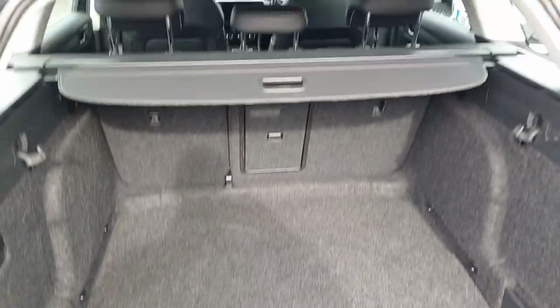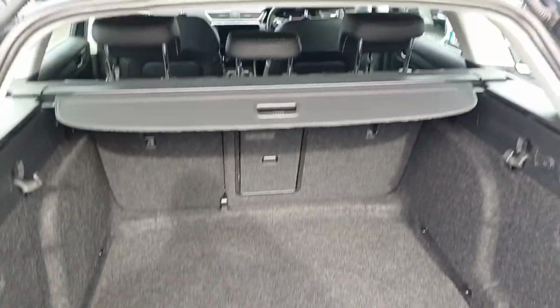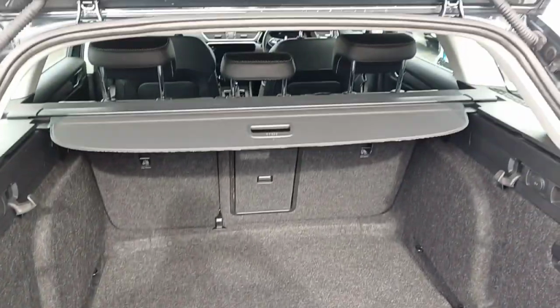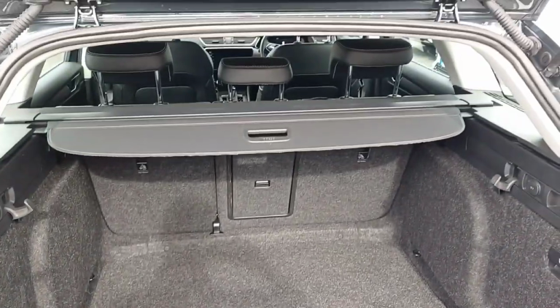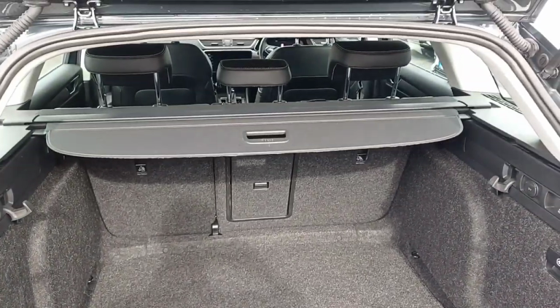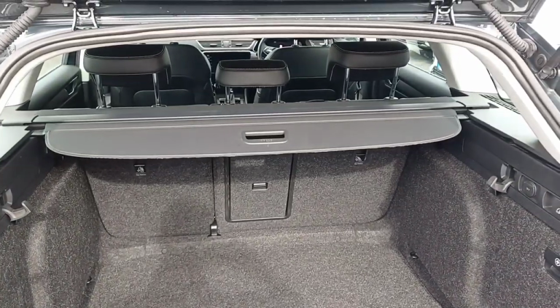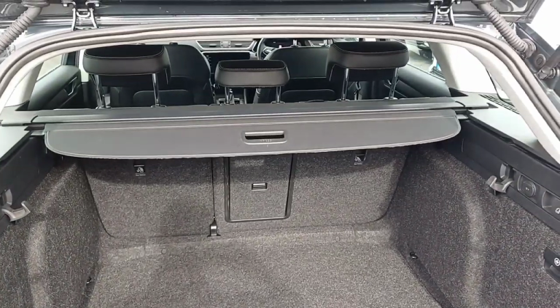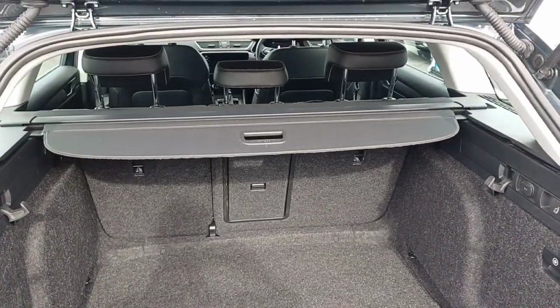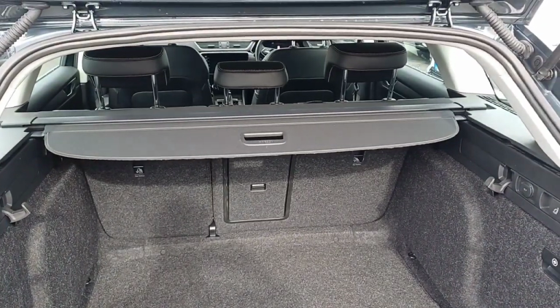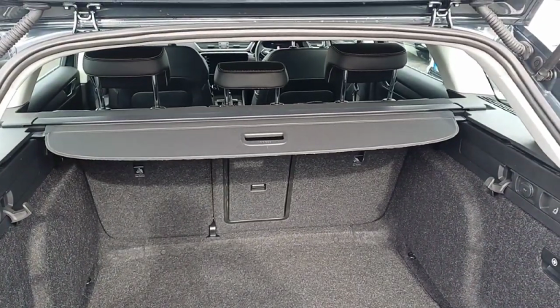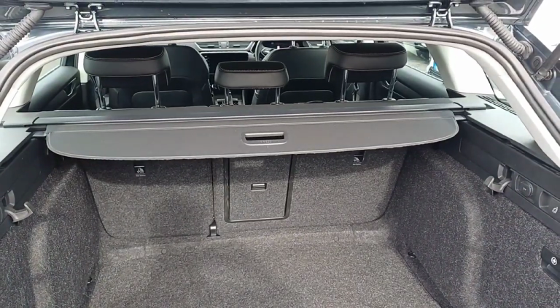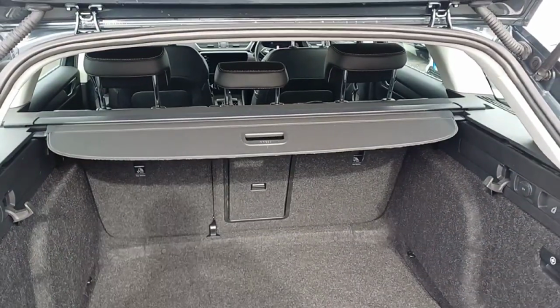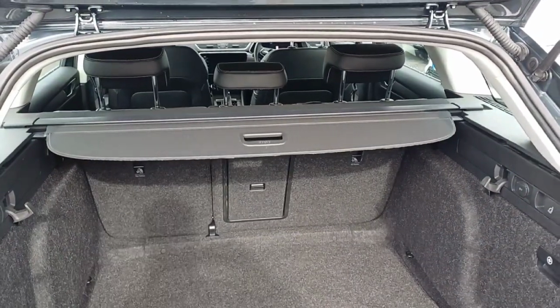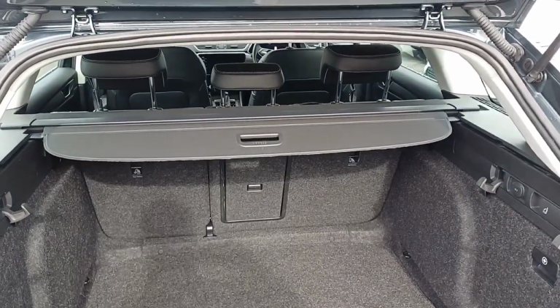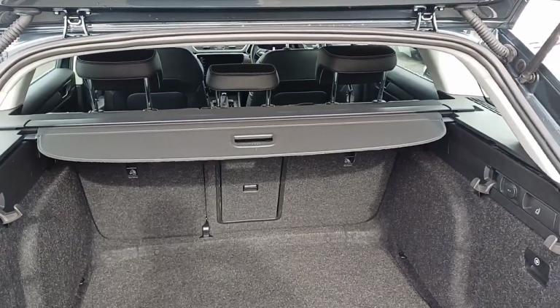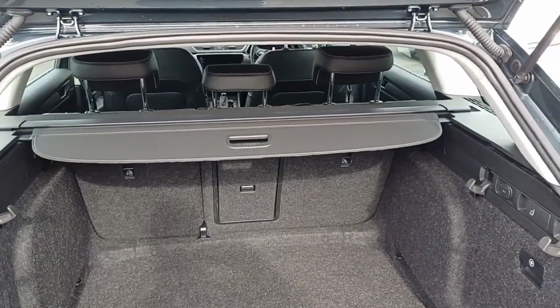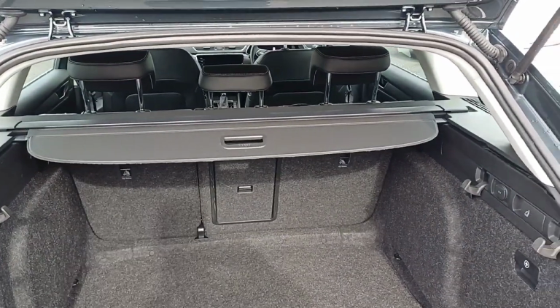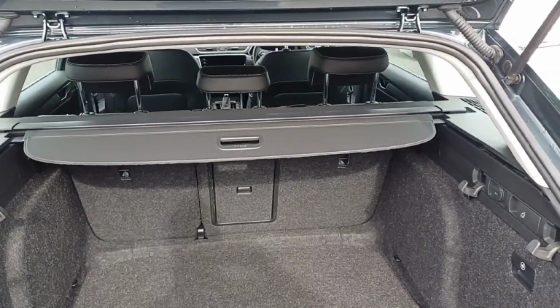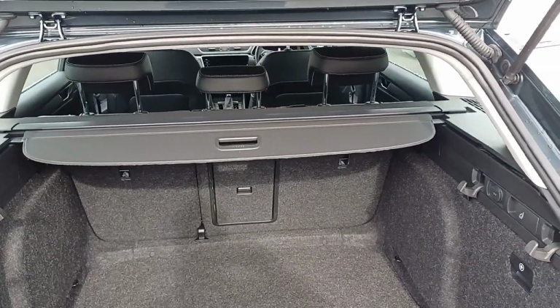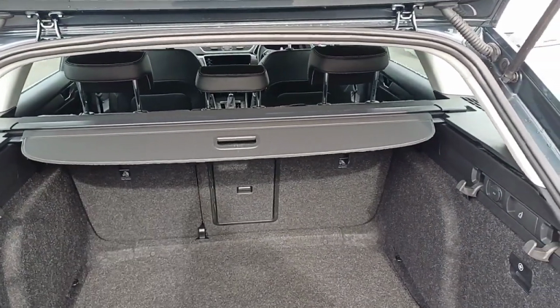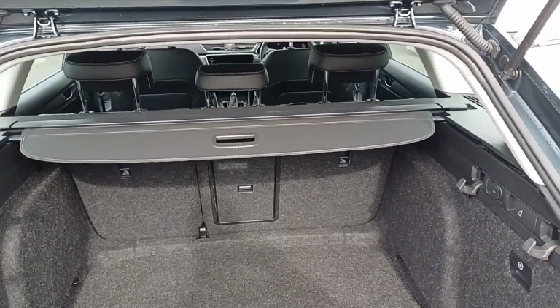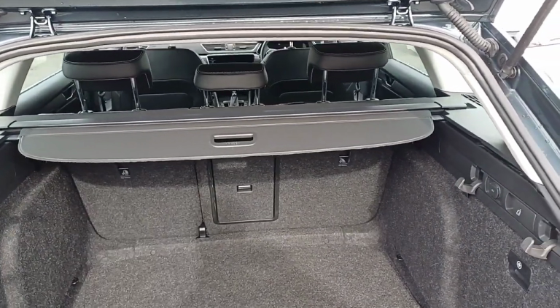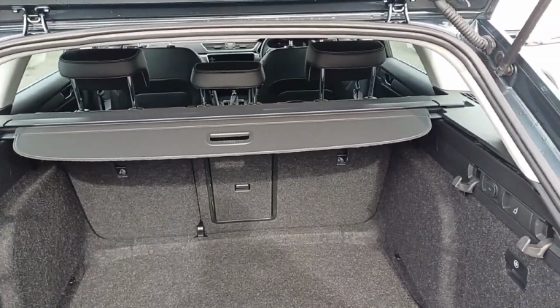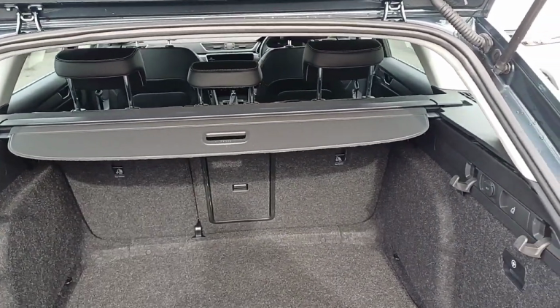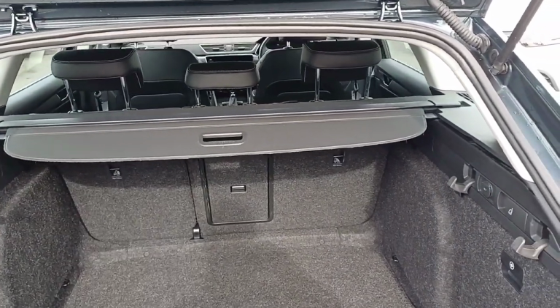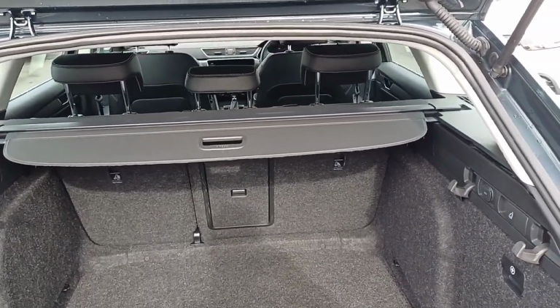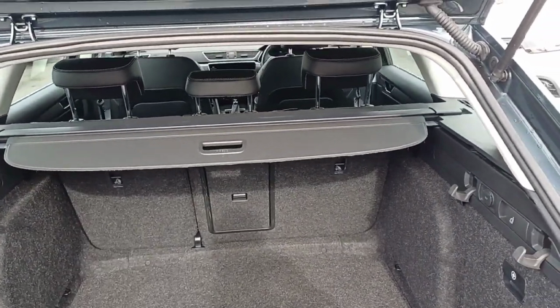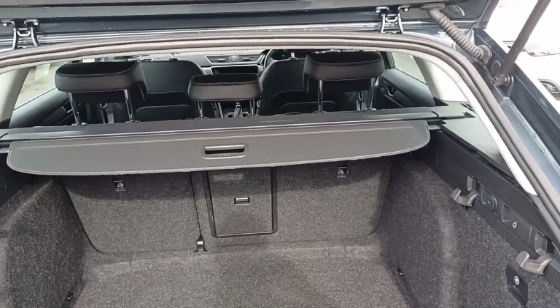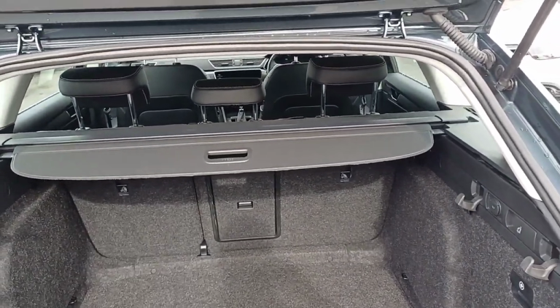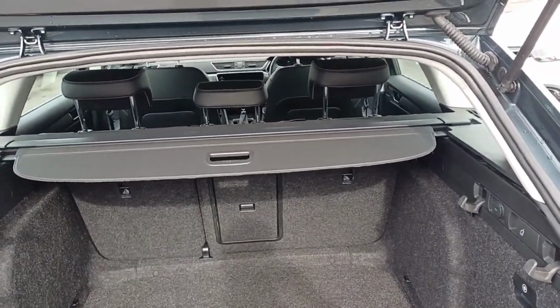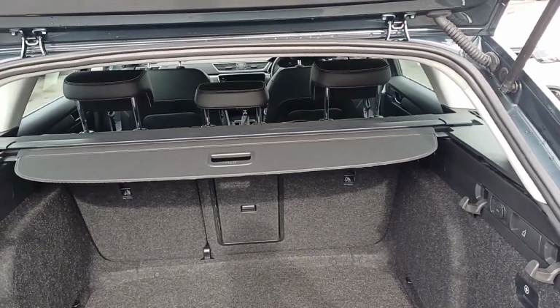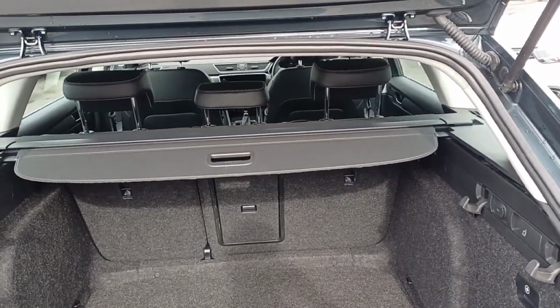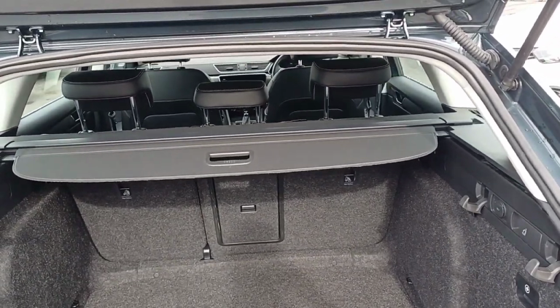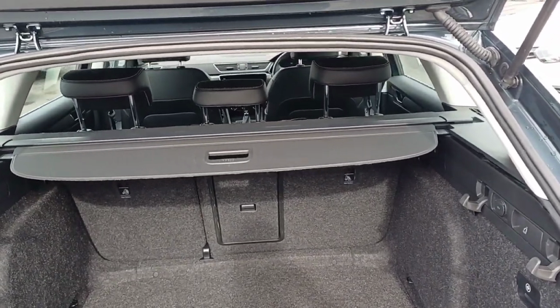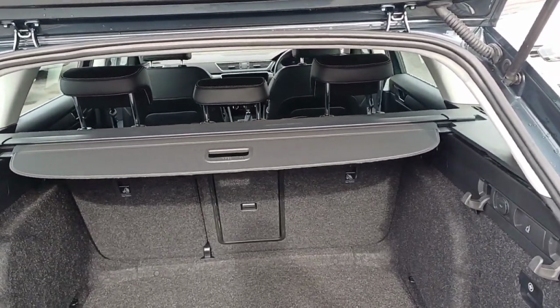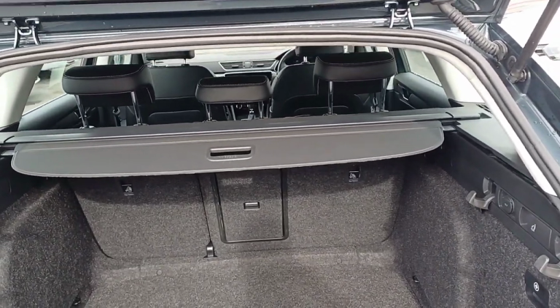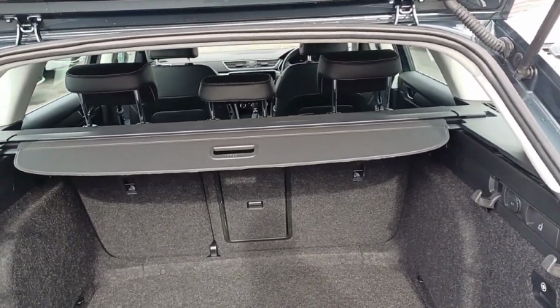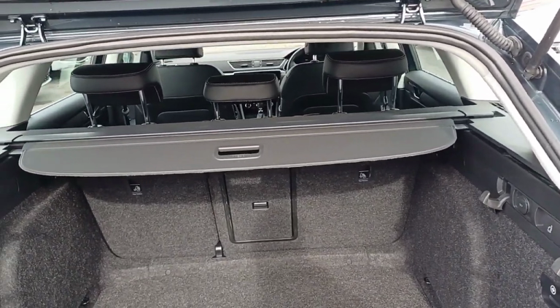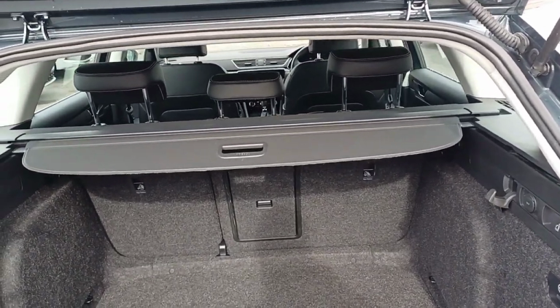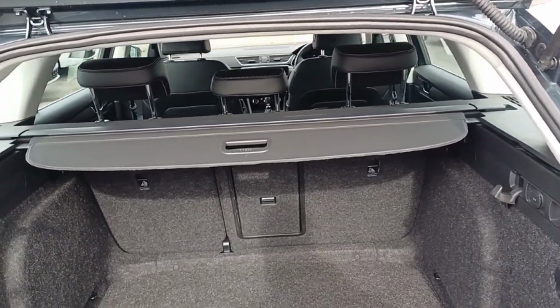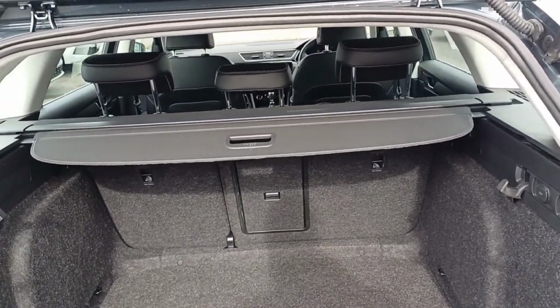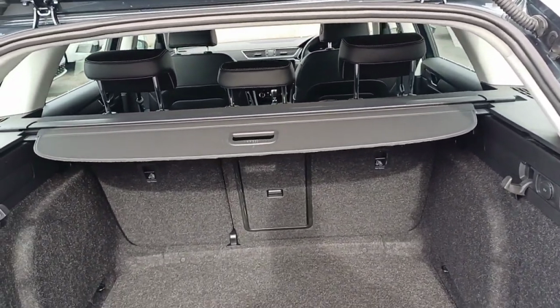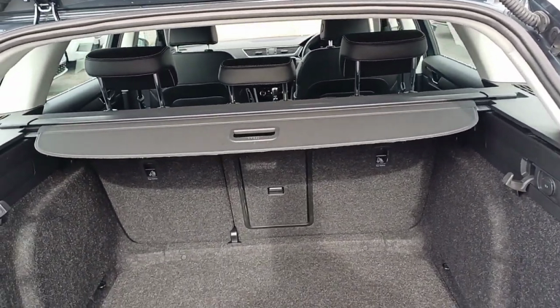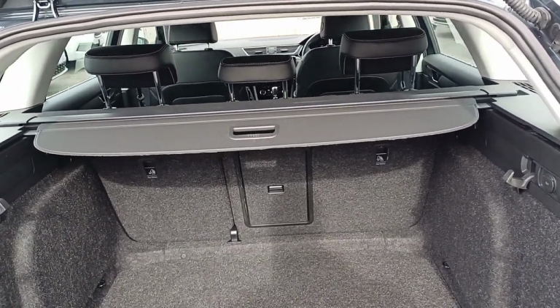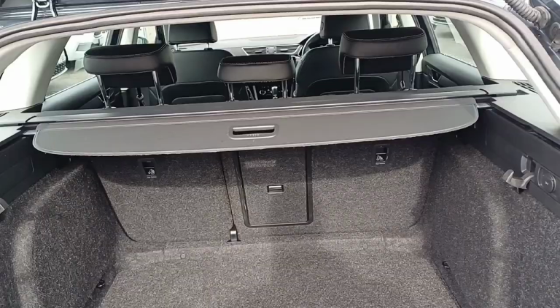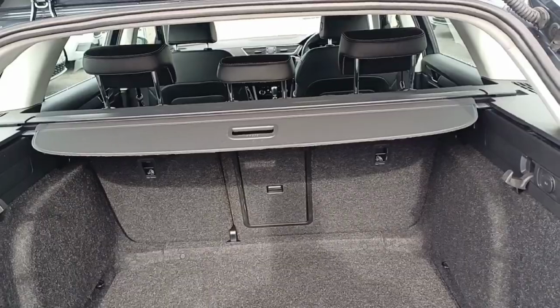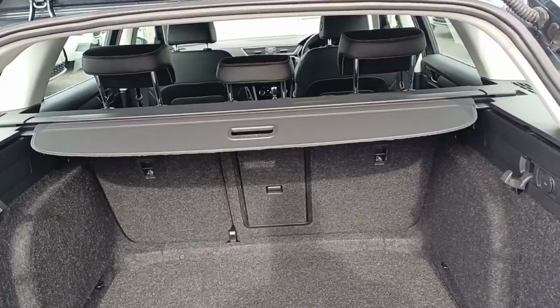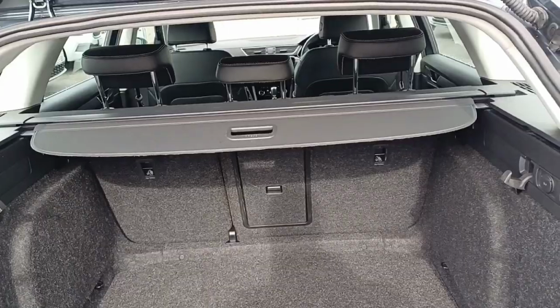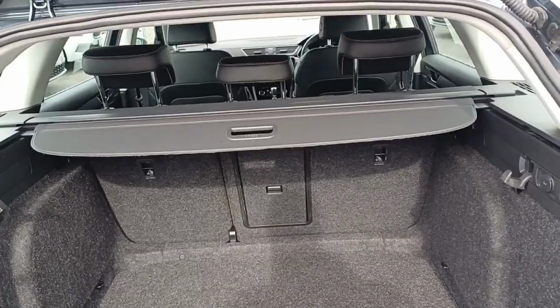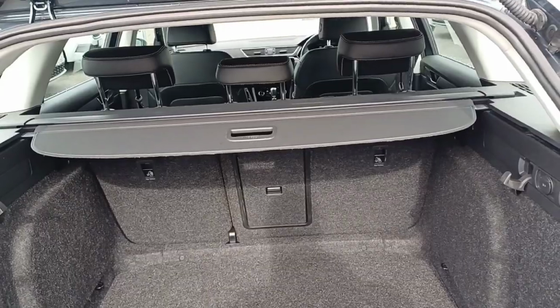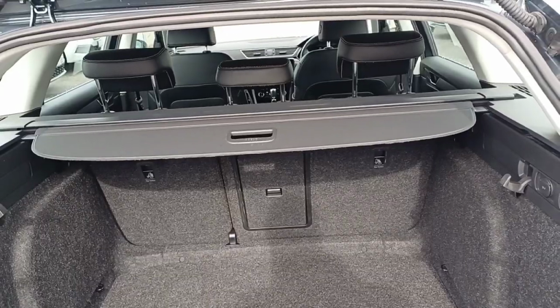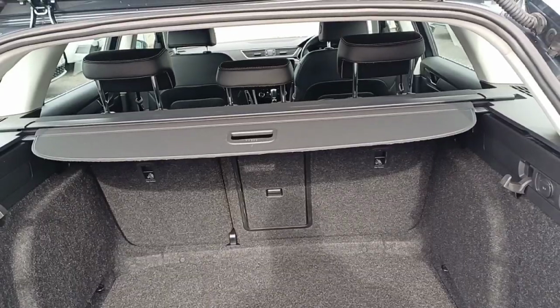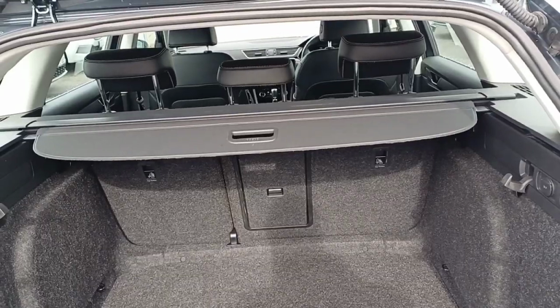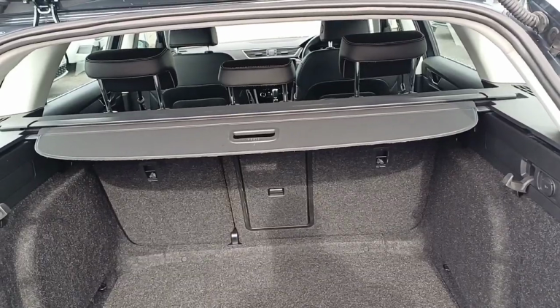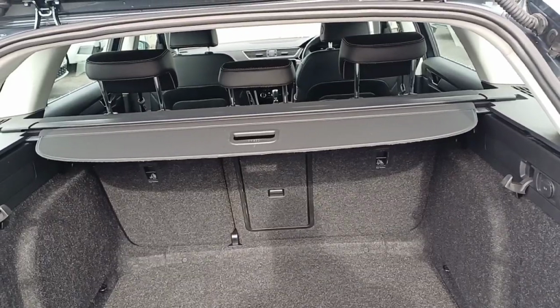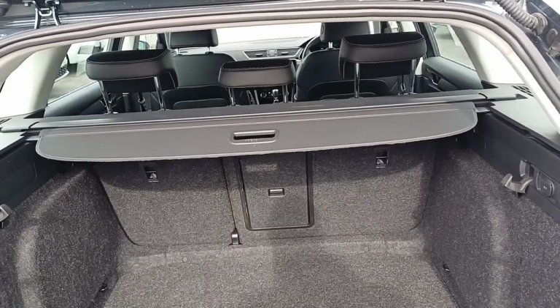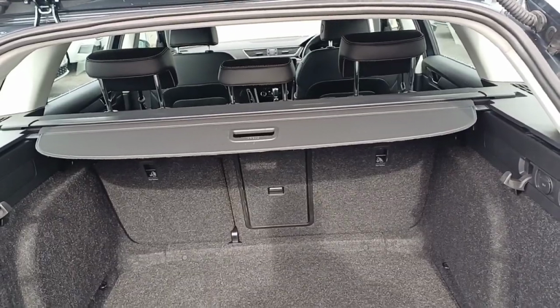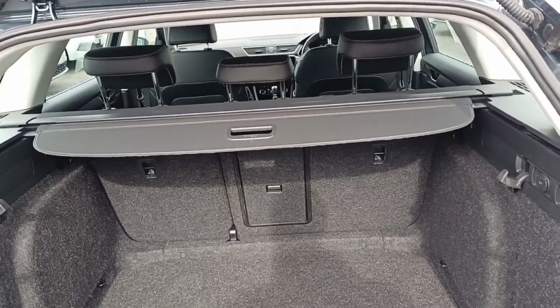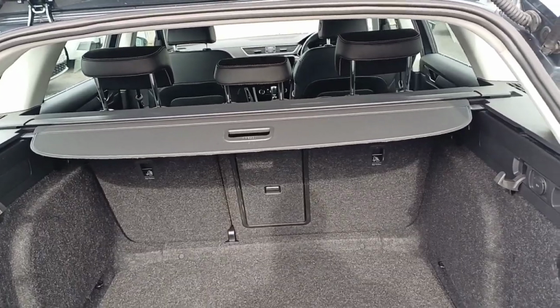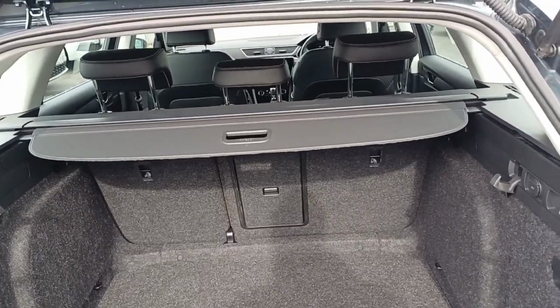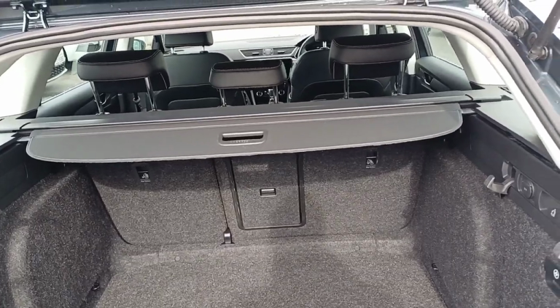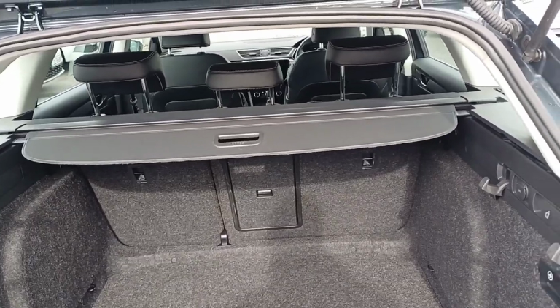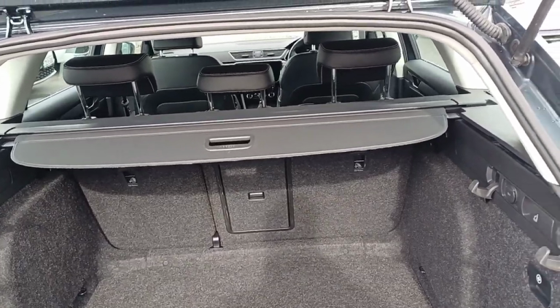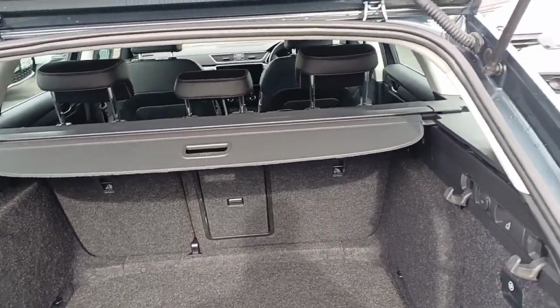It also comes with handy boot organizers which you can stick to the carpet to keep your things from moving around. There's a boot cover on top for added security which is removable, and the rear seats fold in a 2-to-1 split.